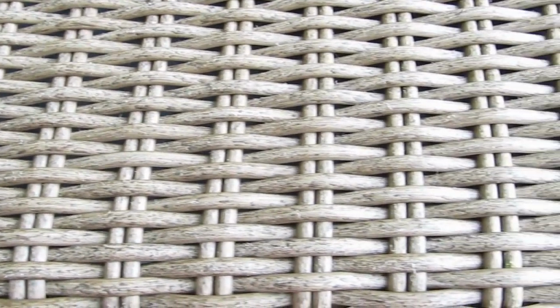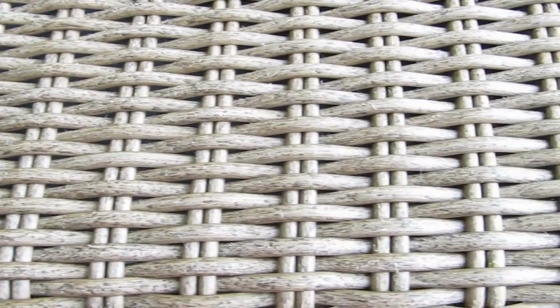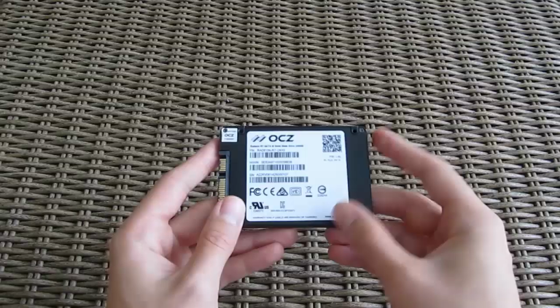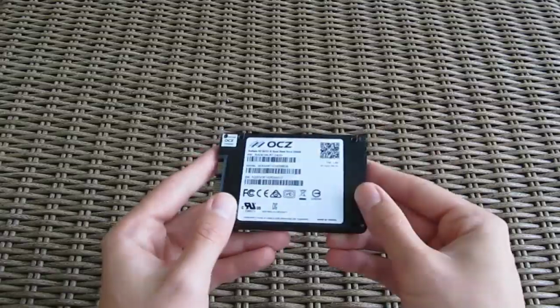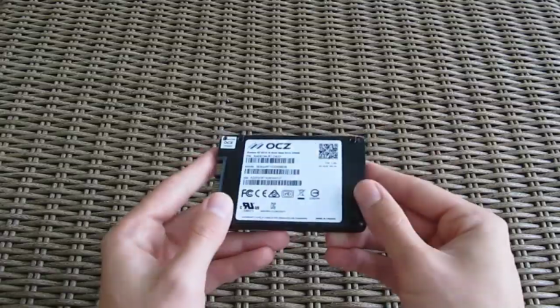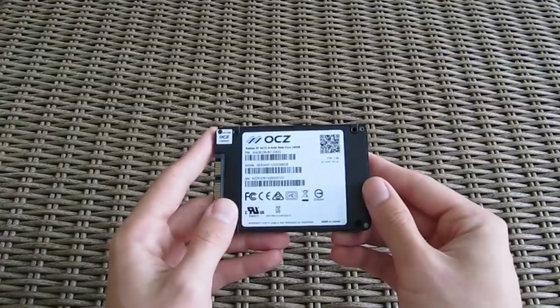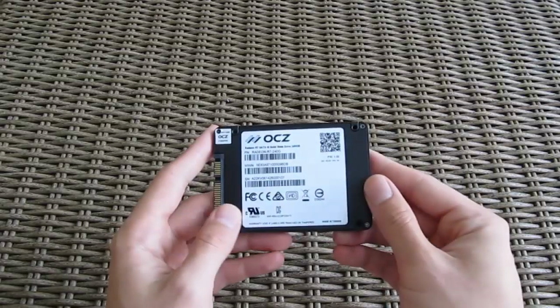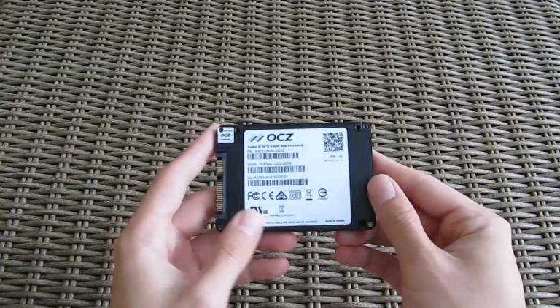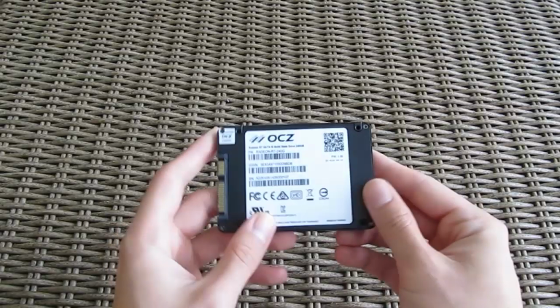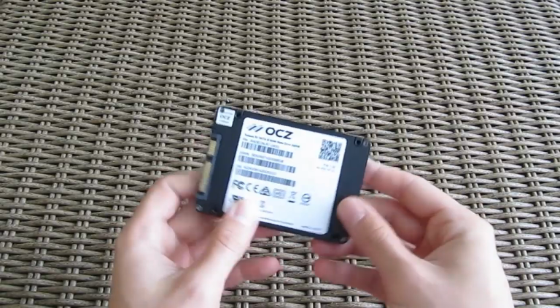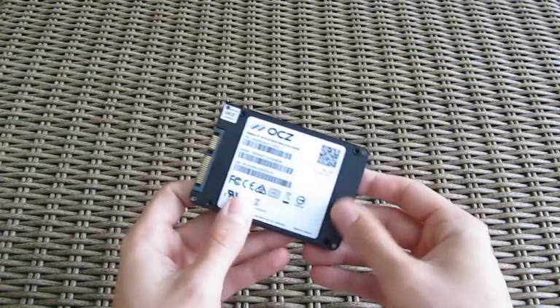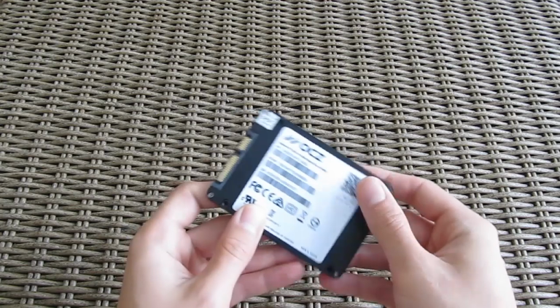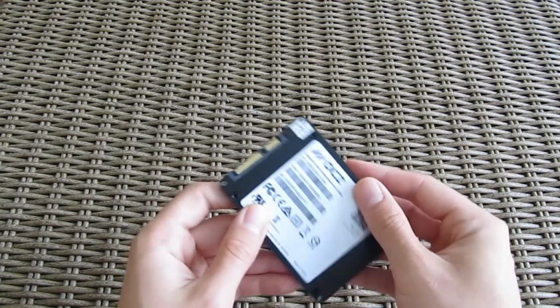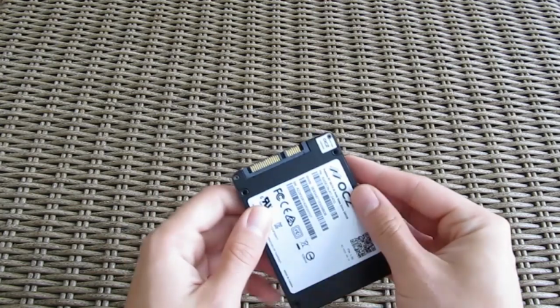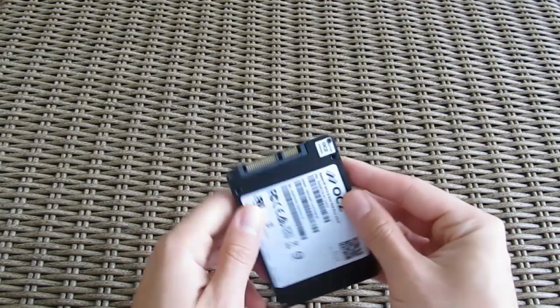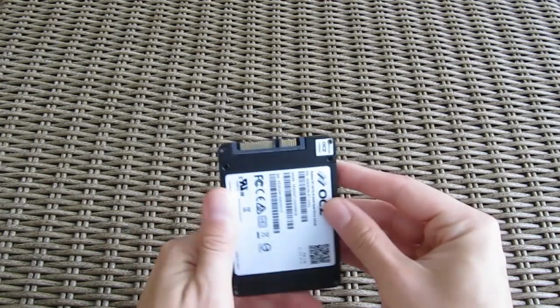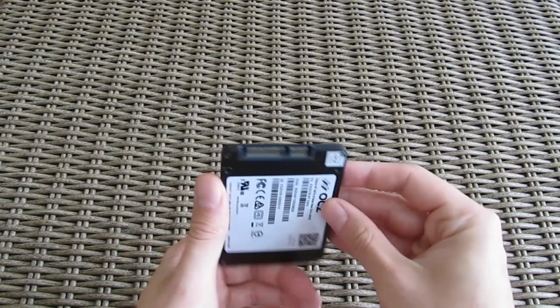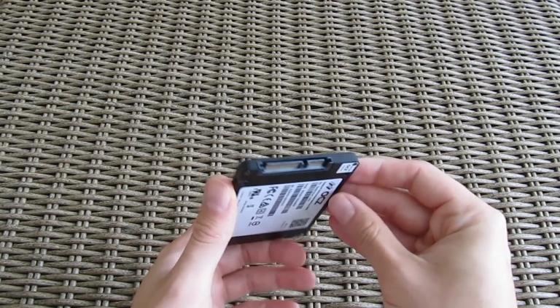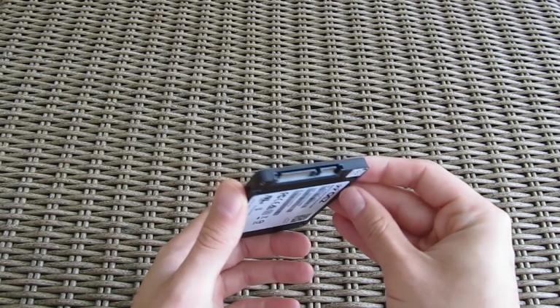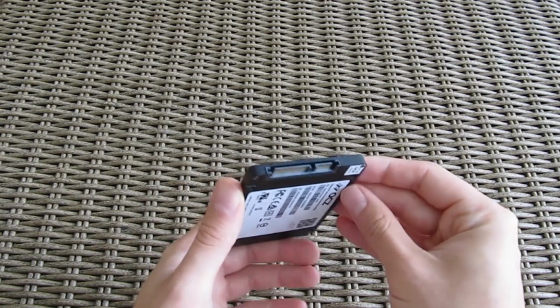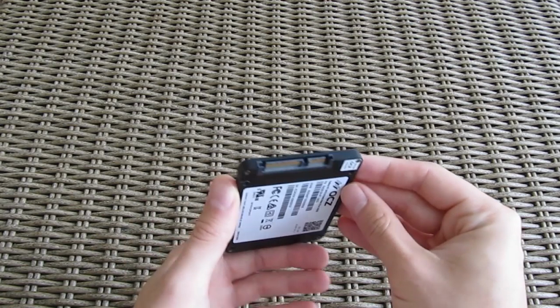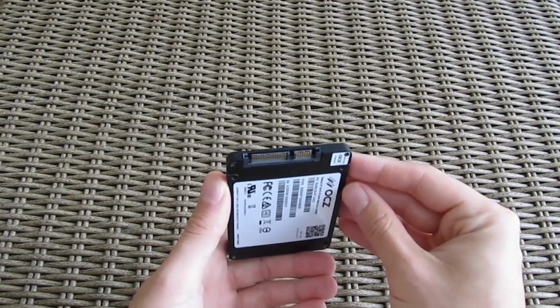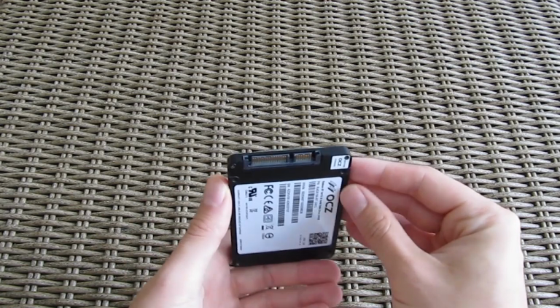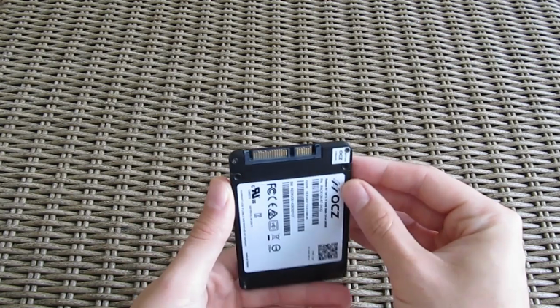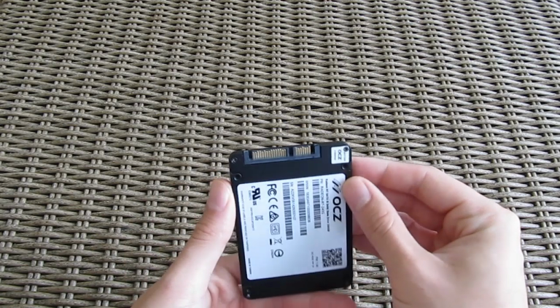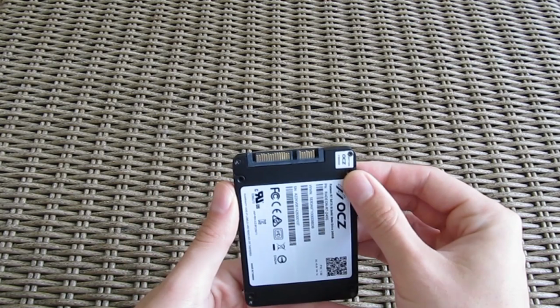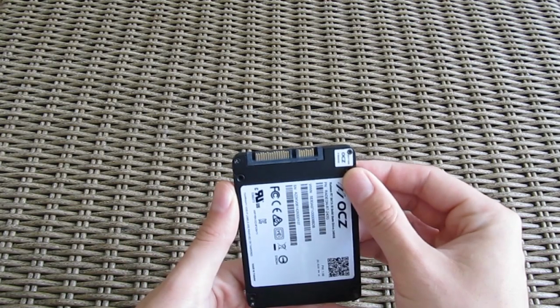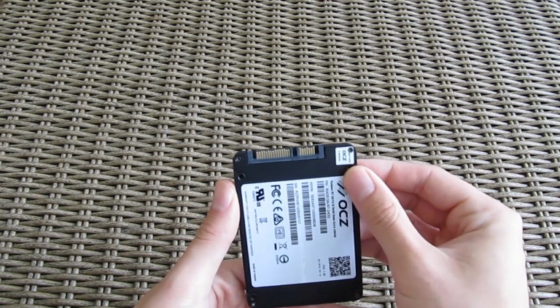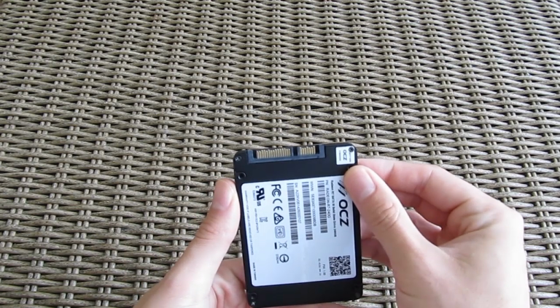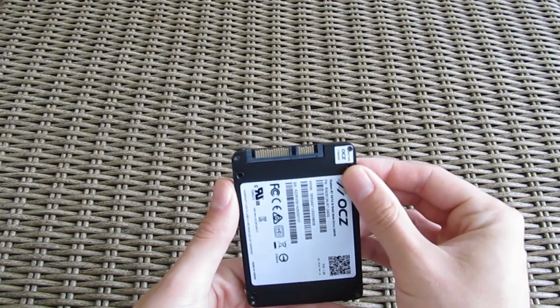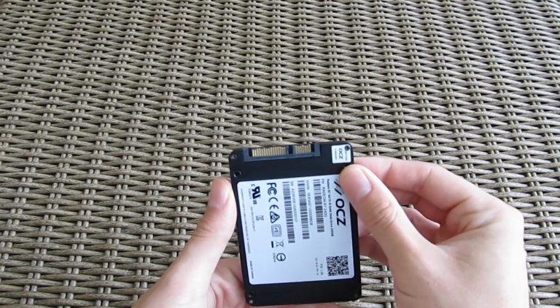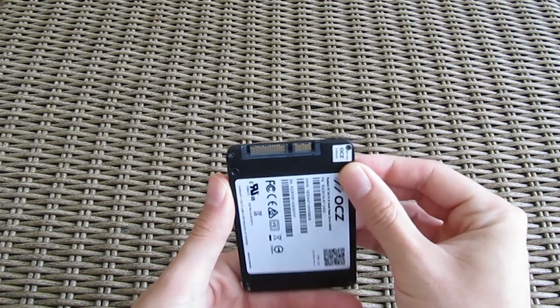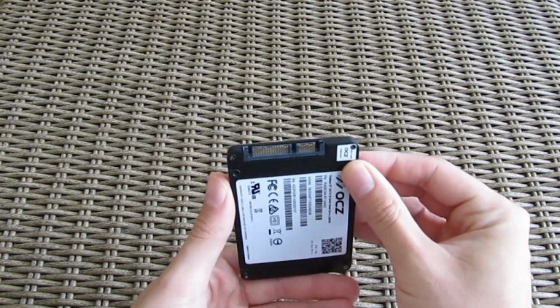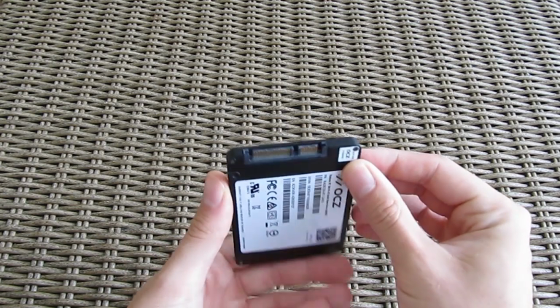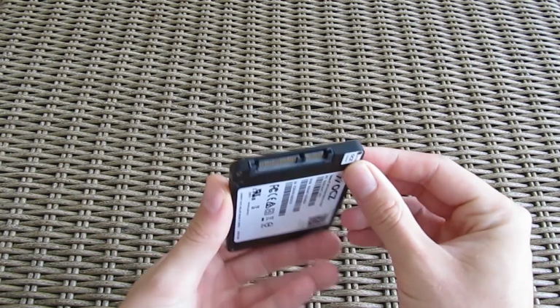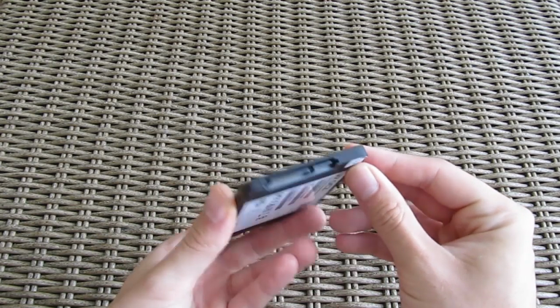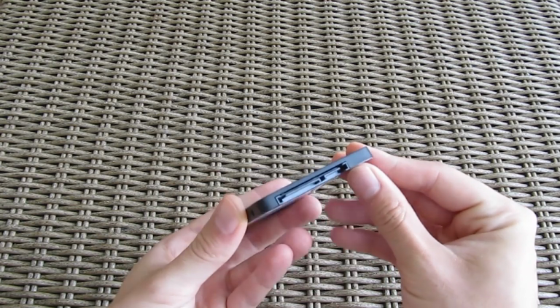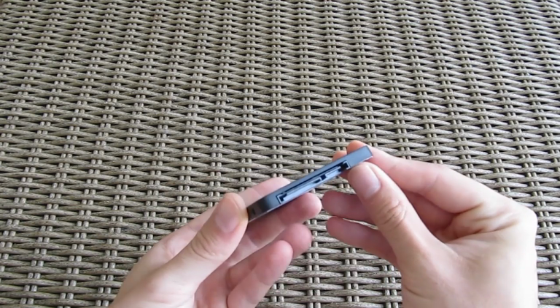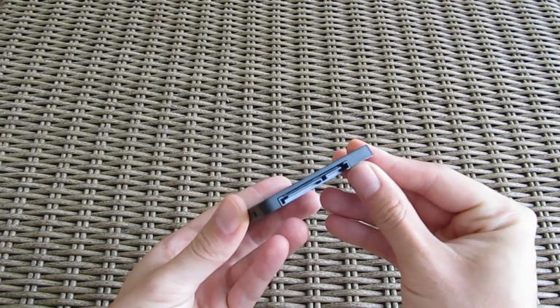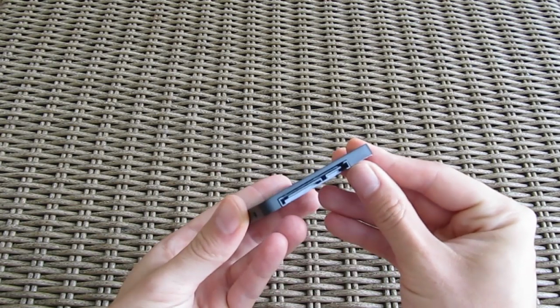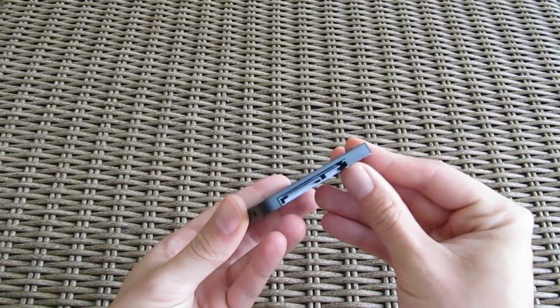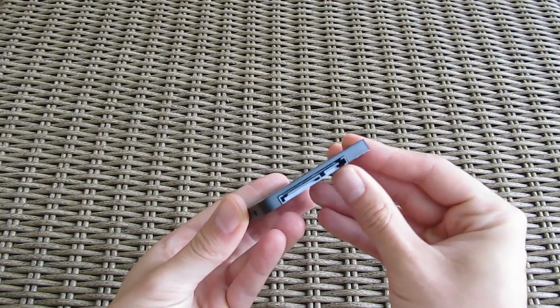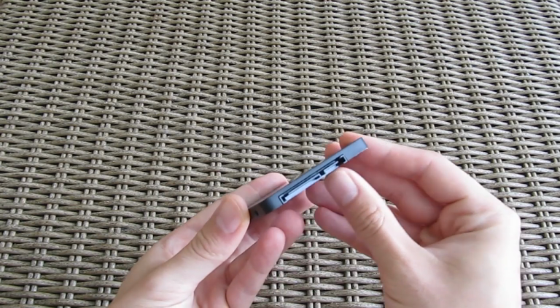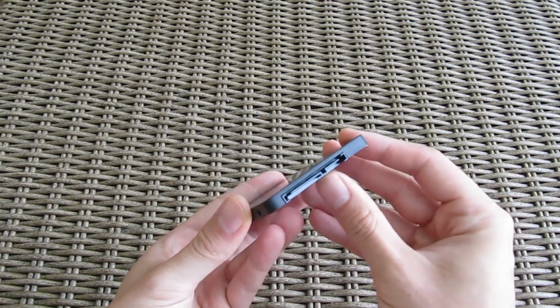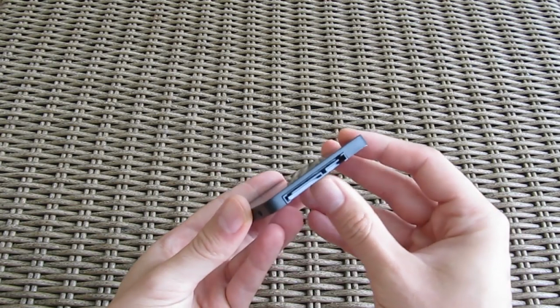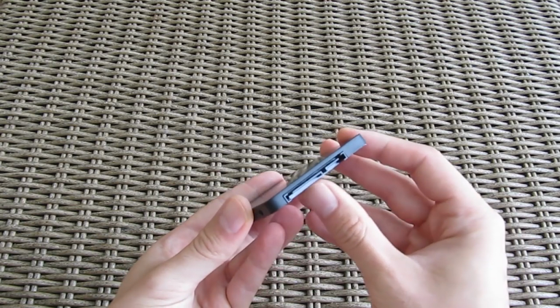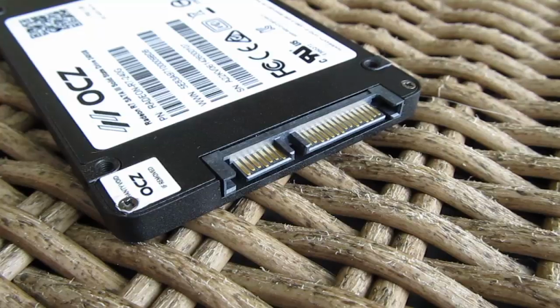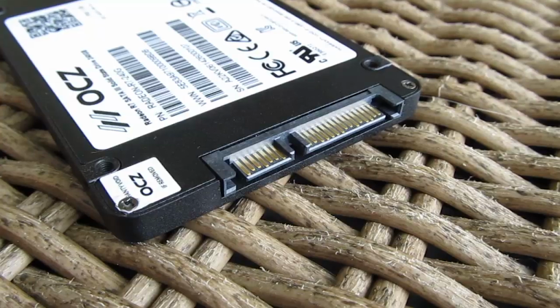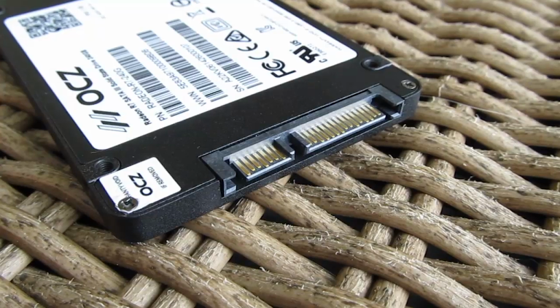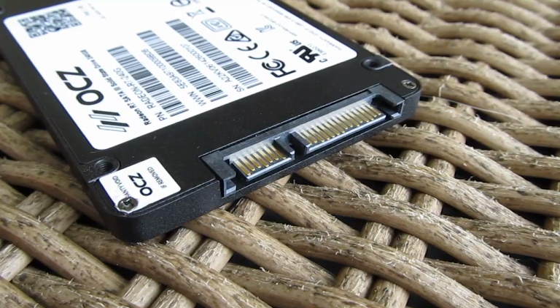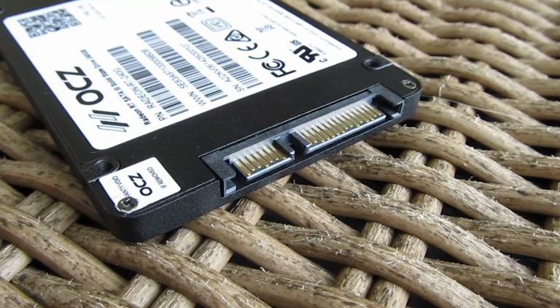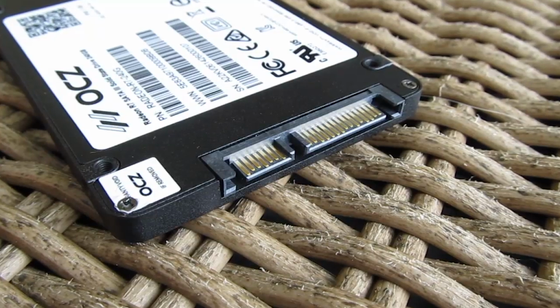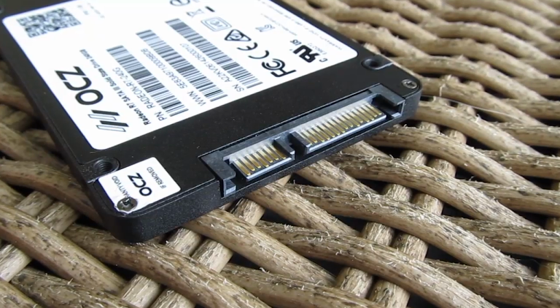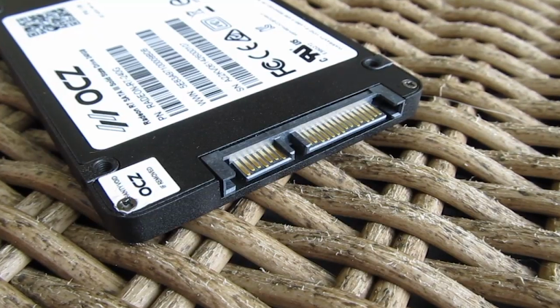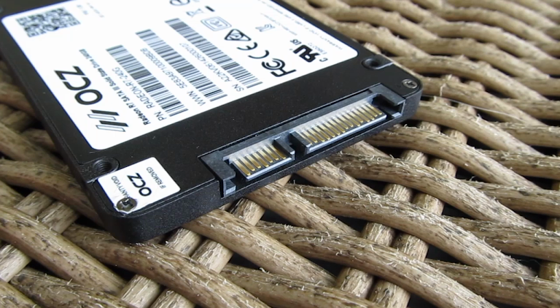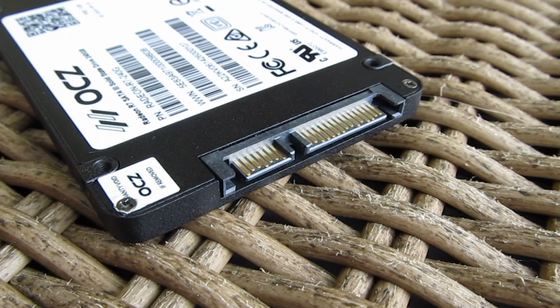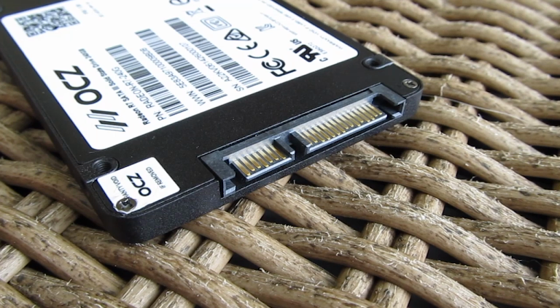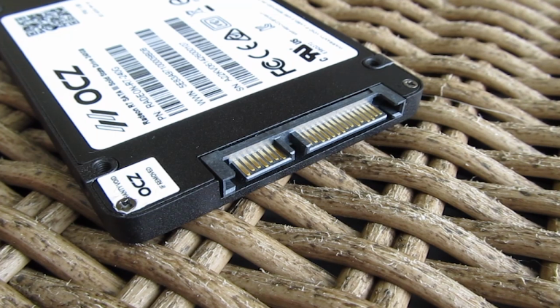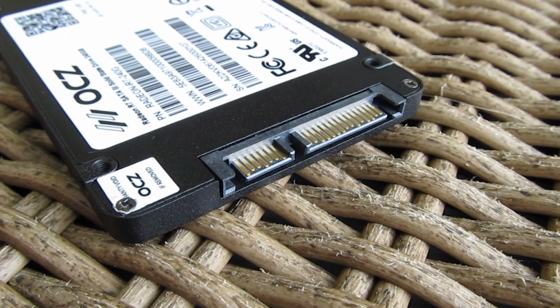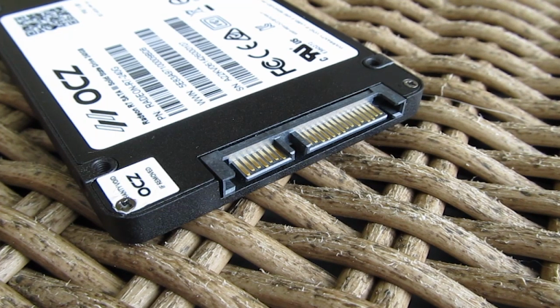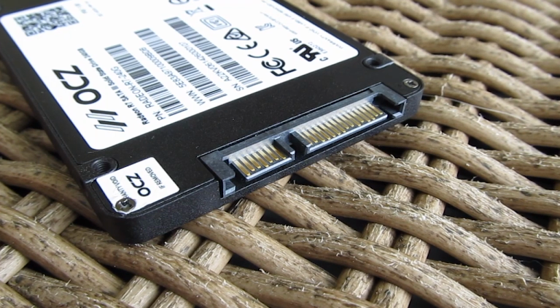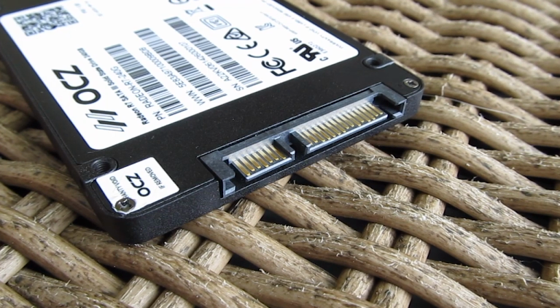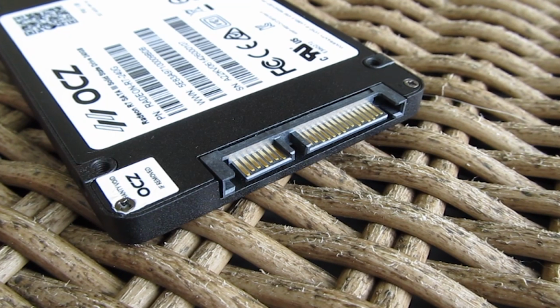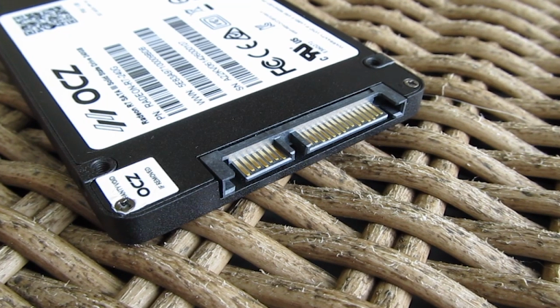On the back of the drive you can see the usual big declaration sticker with the OCZ logo on it and the open view on that SATA 6Gbps interface.